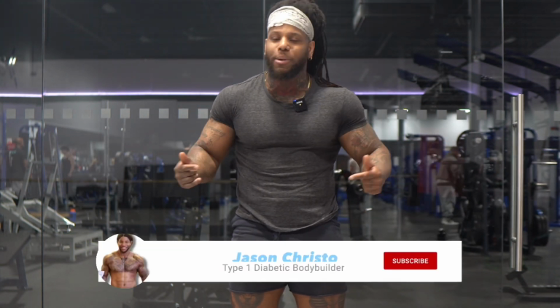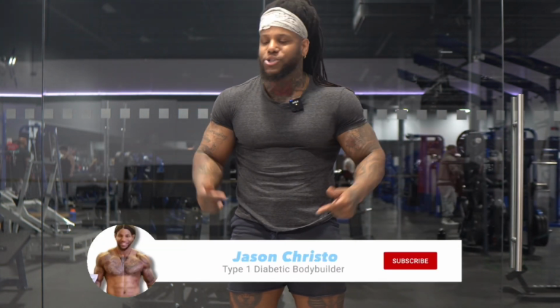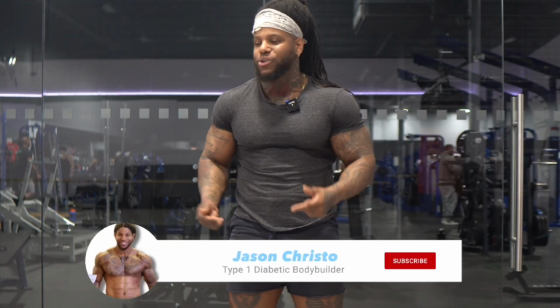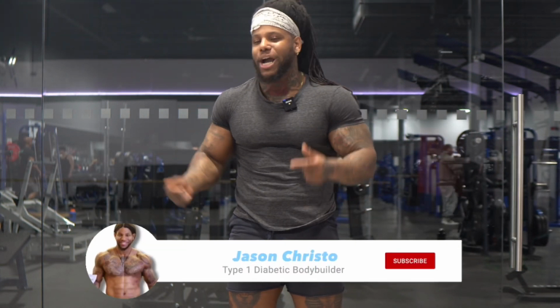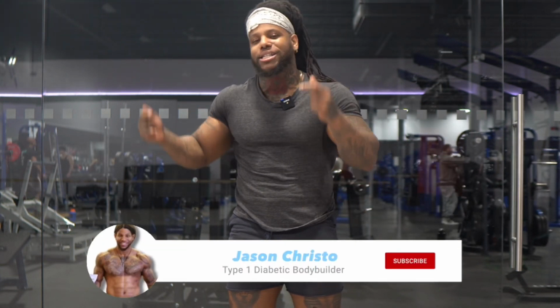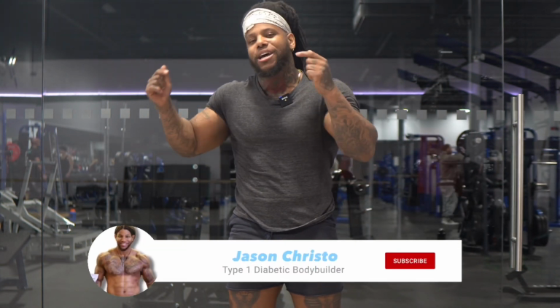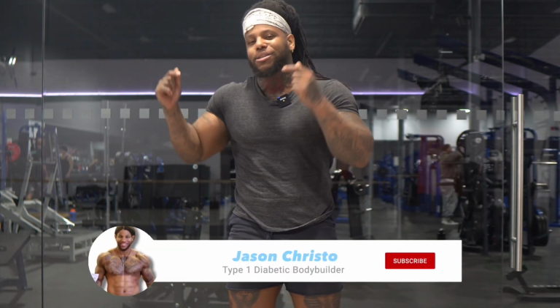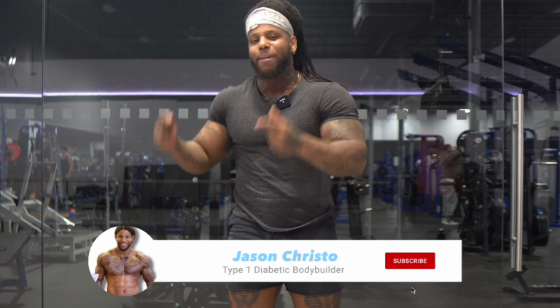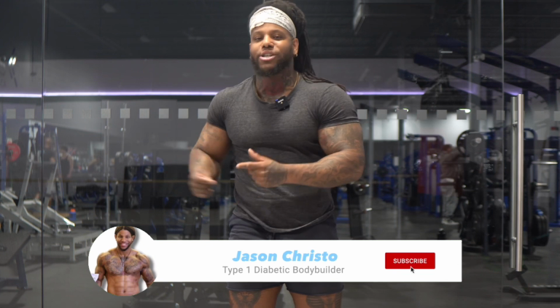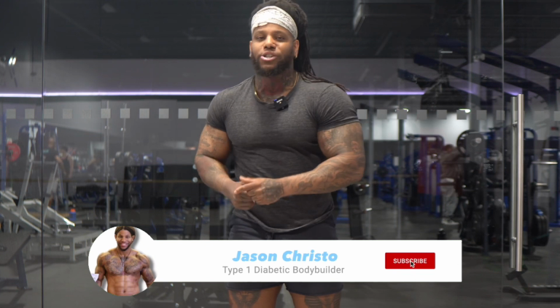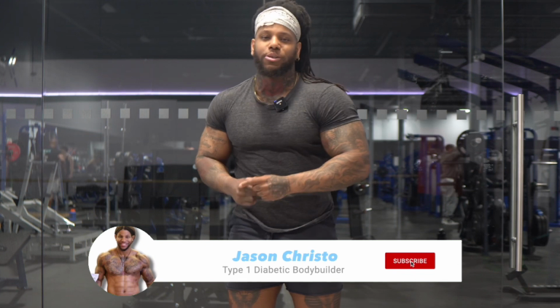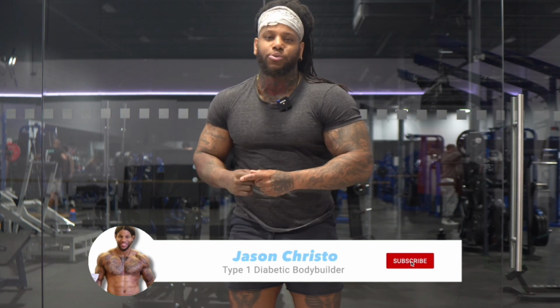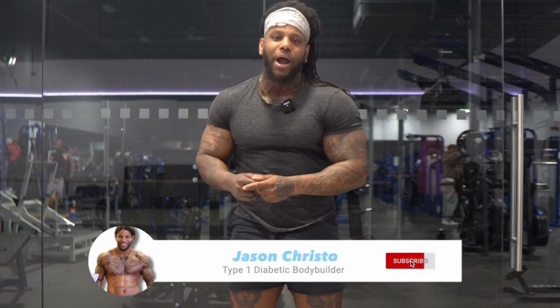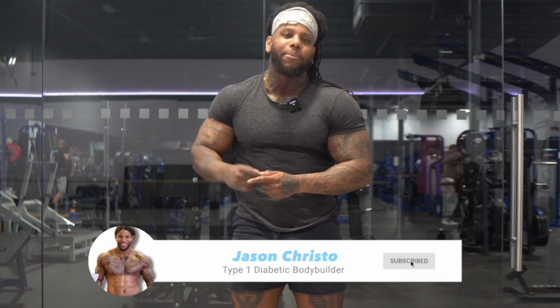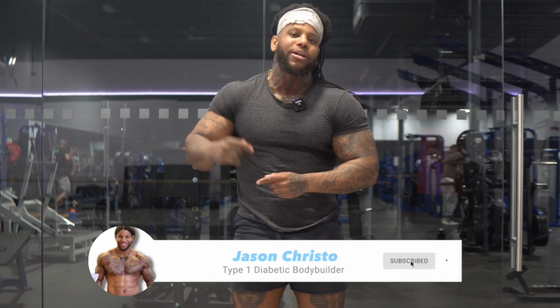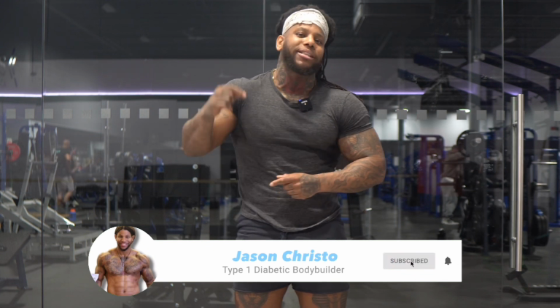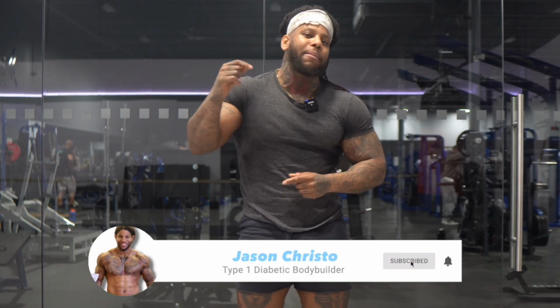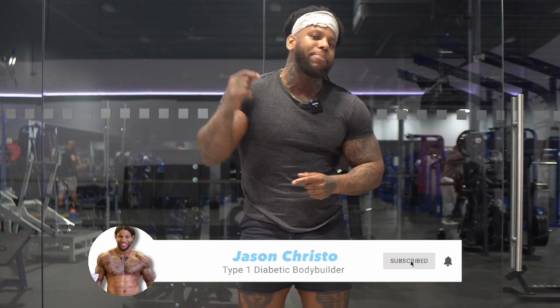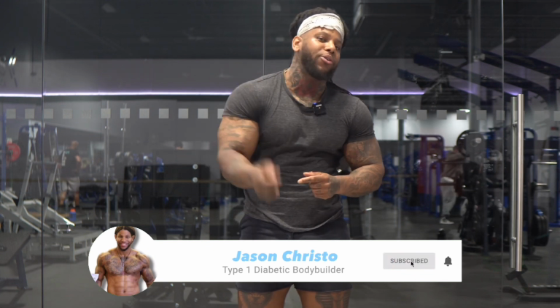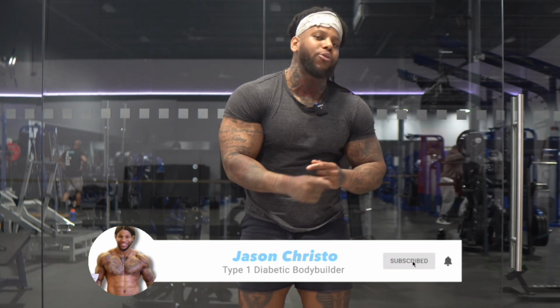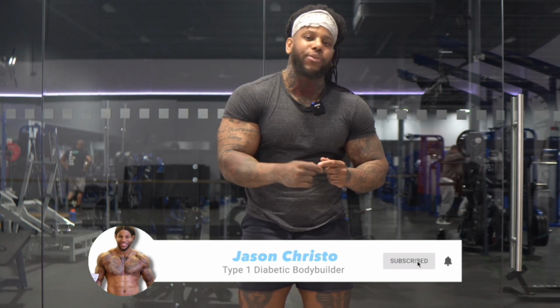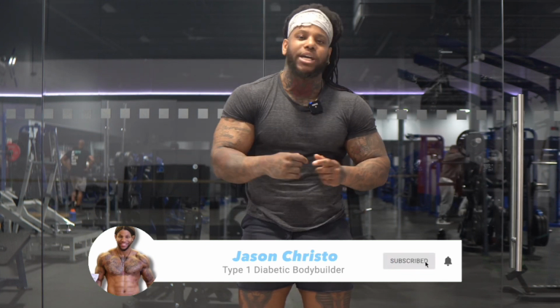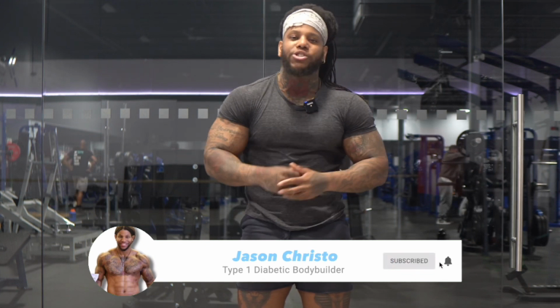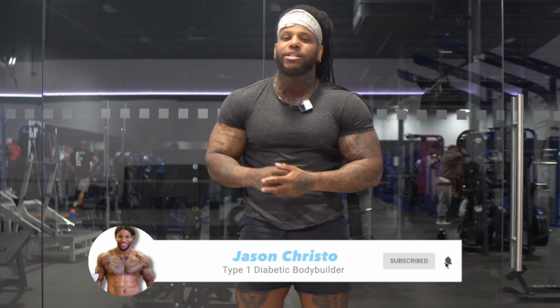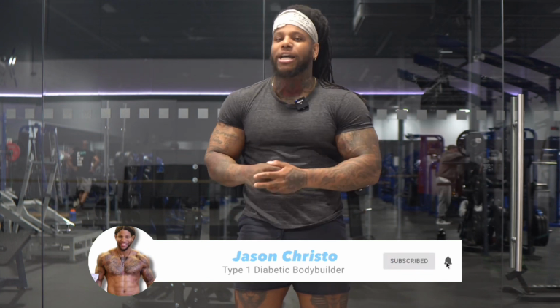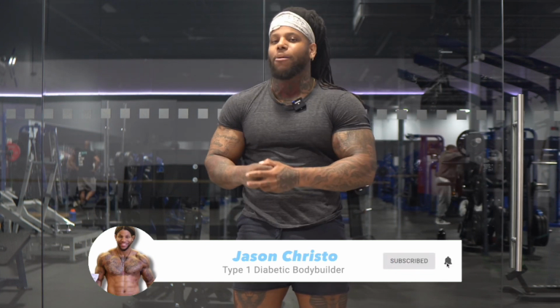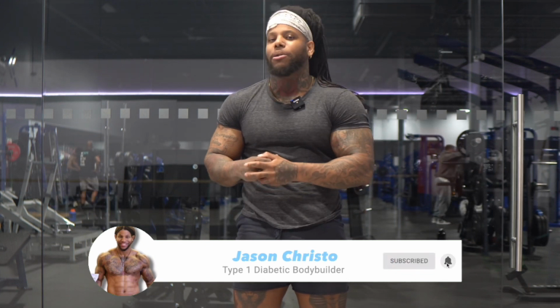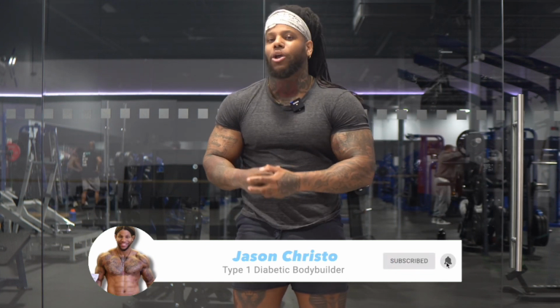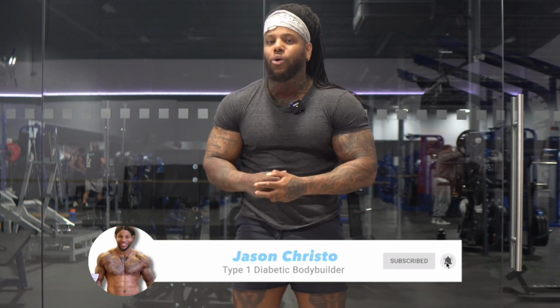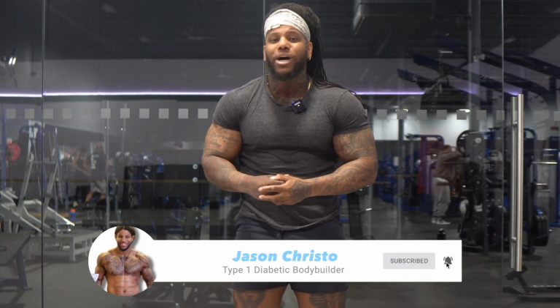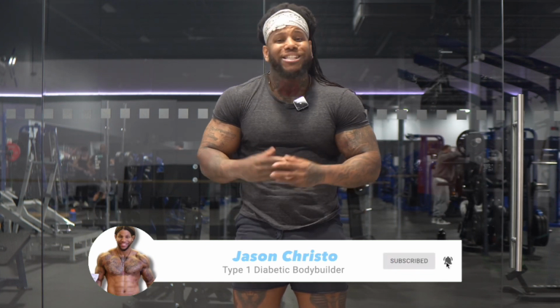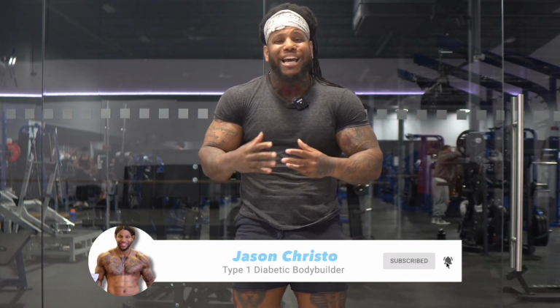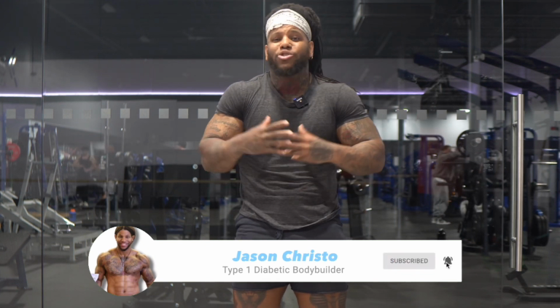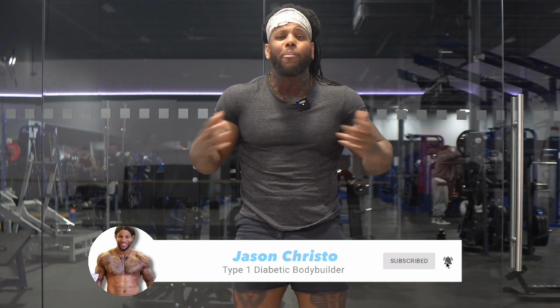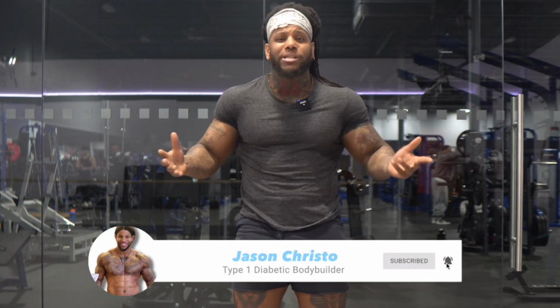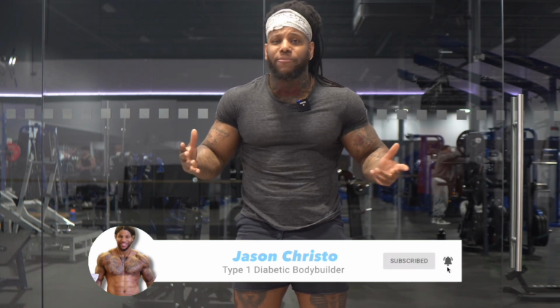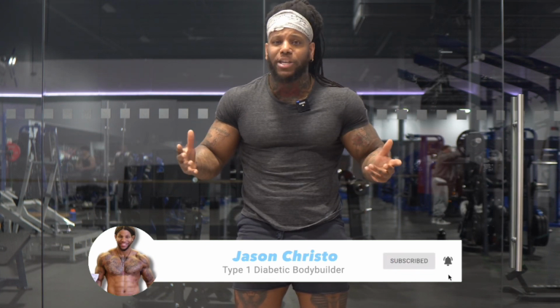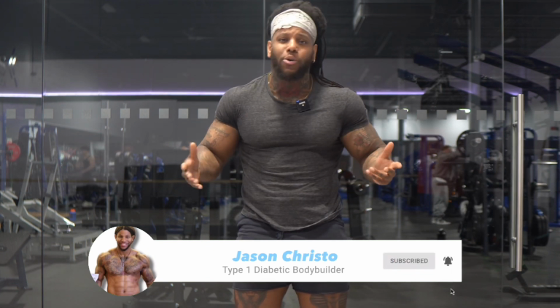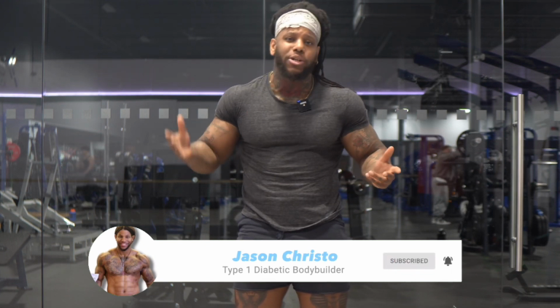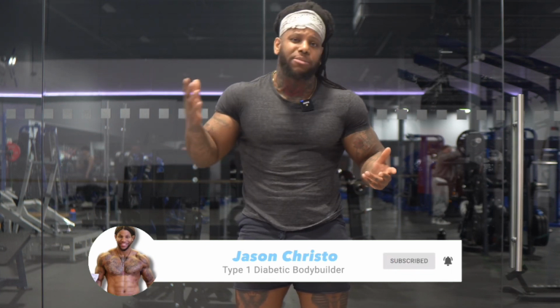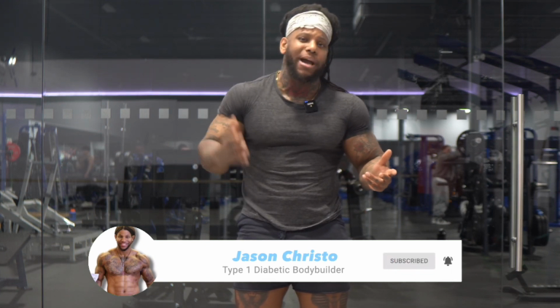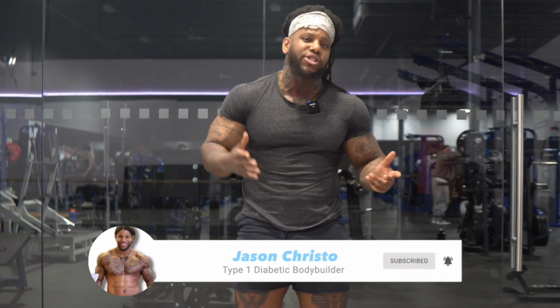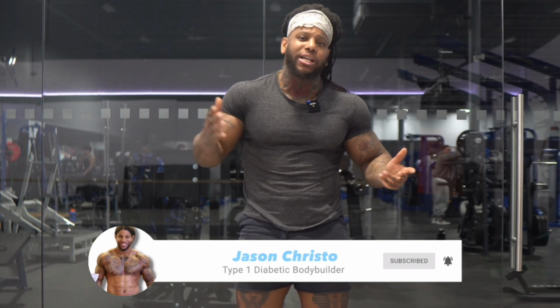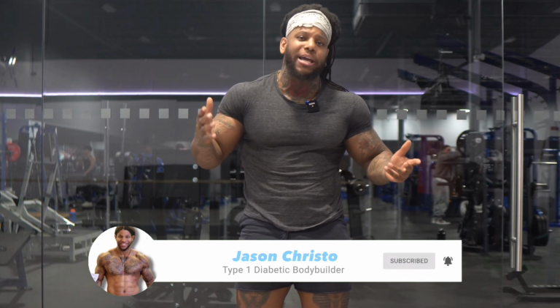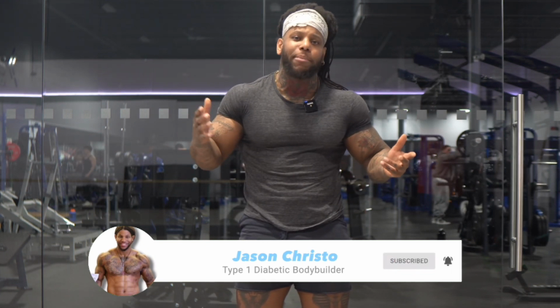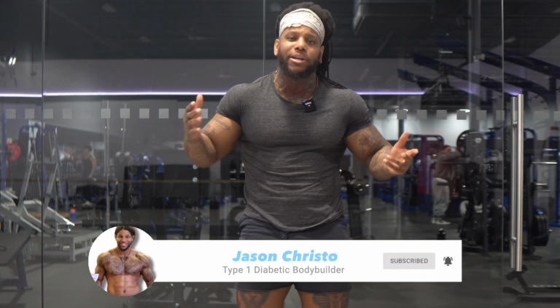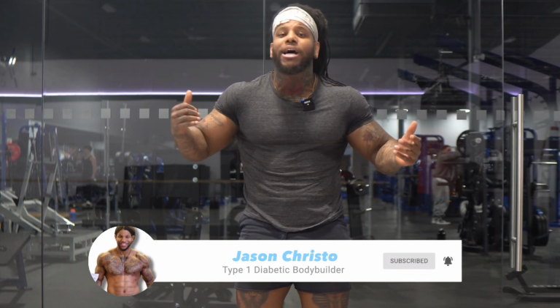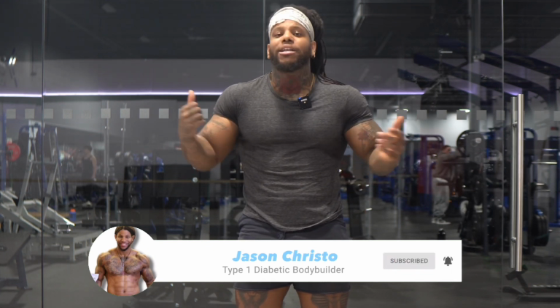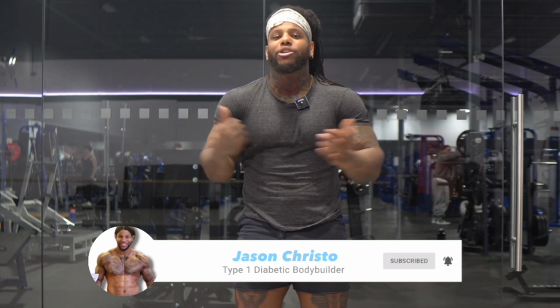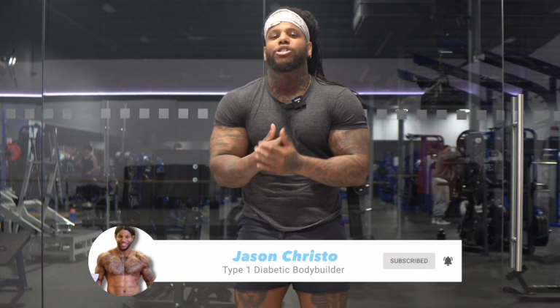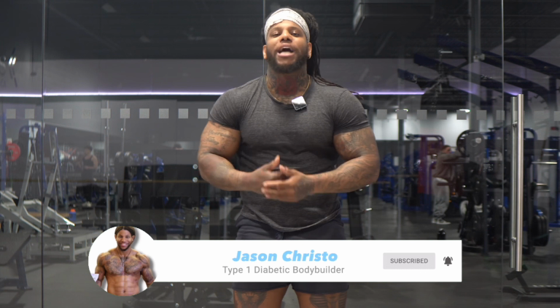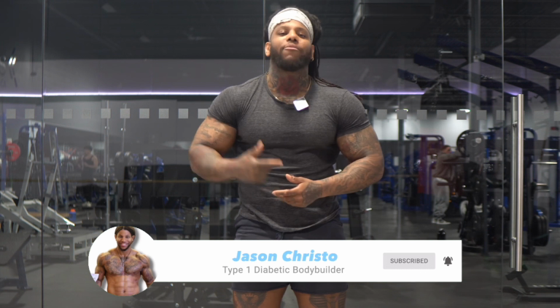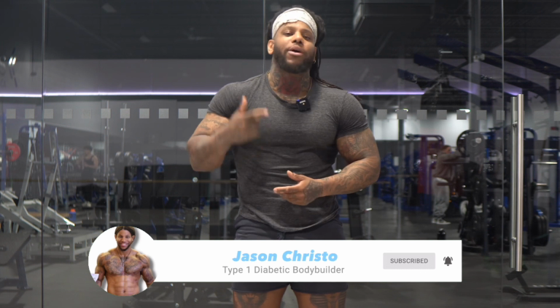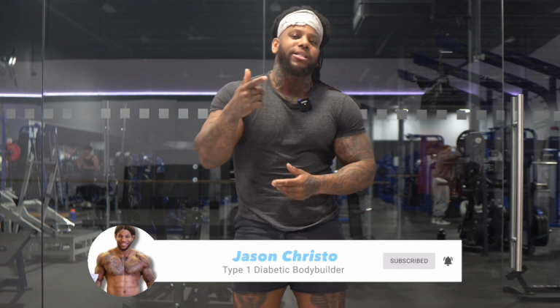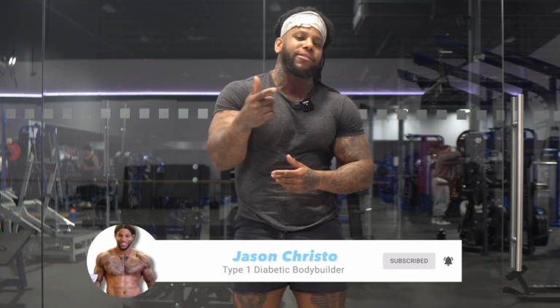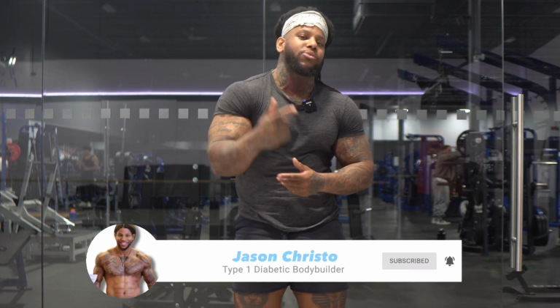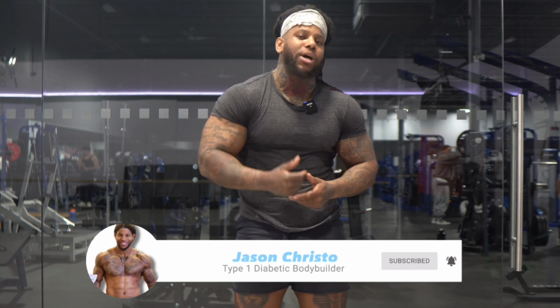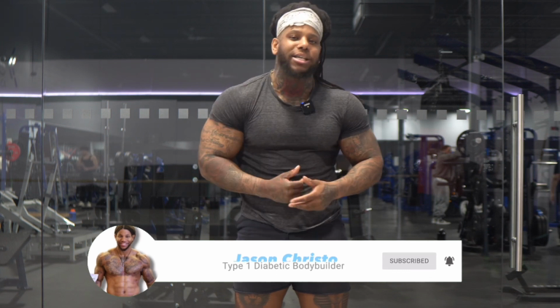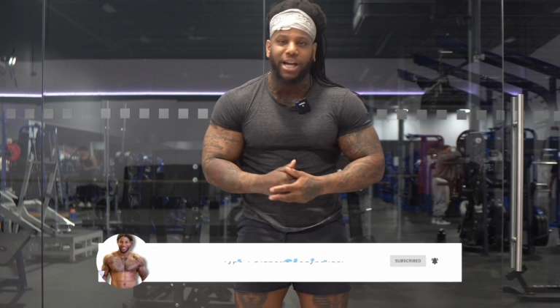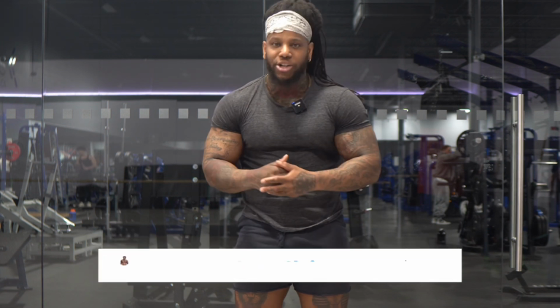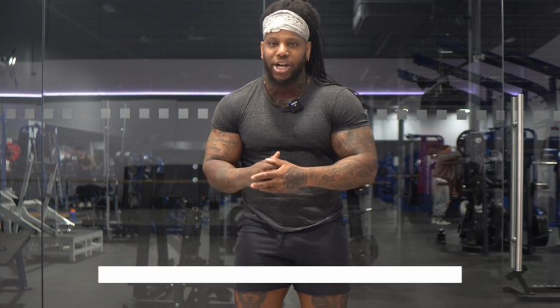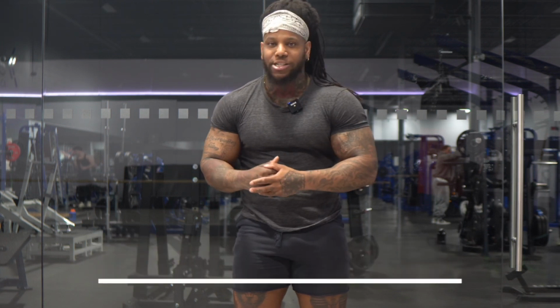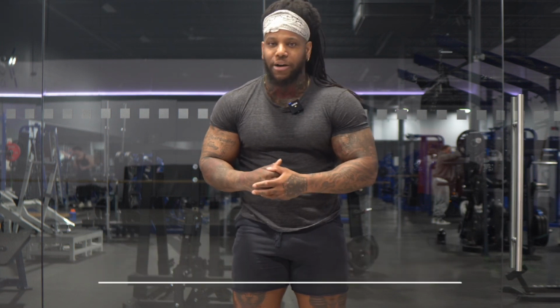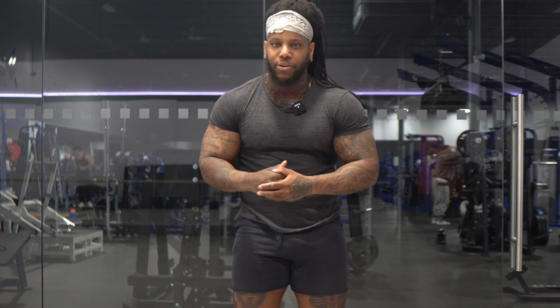So make sure you guys smash that subscribe button, hit that bell notification down below so you don't miss a video, and smash that like button. Let's just dive right into this one — I got you guys covered.